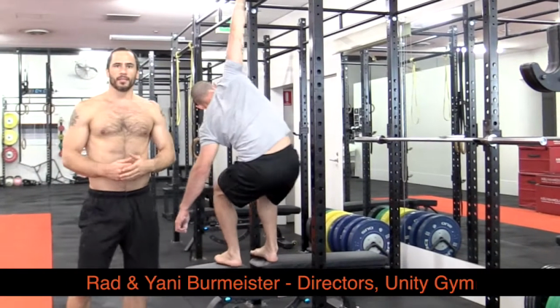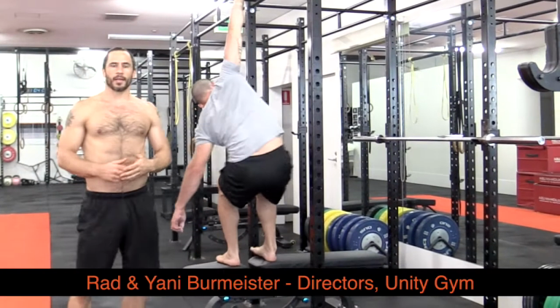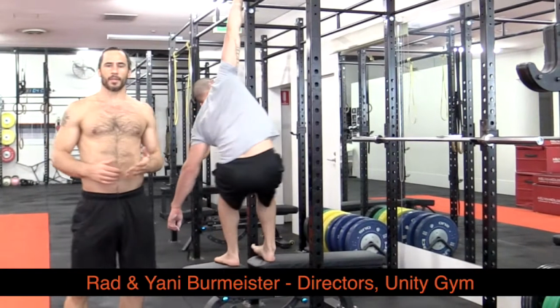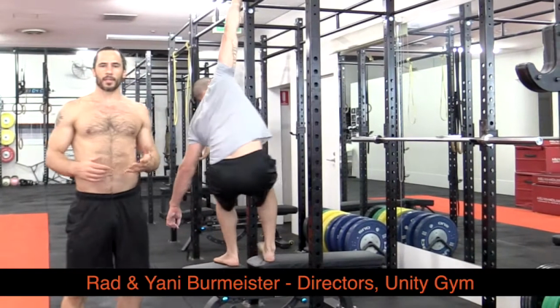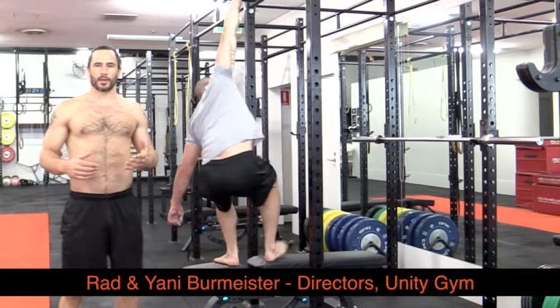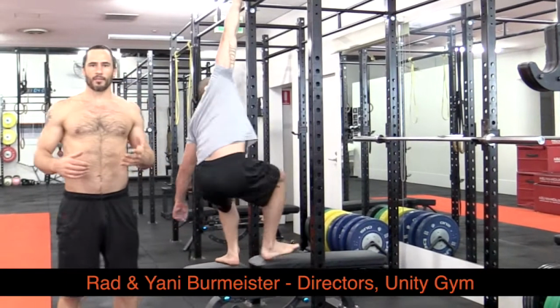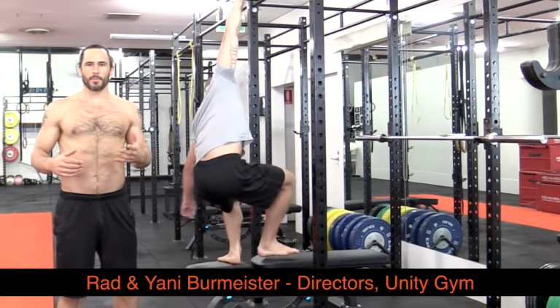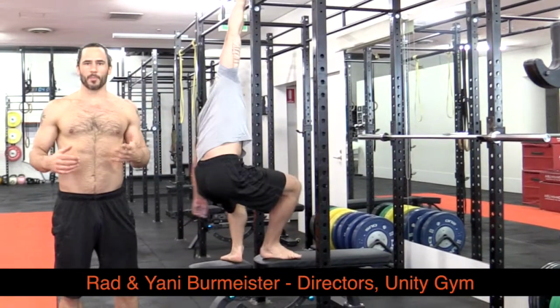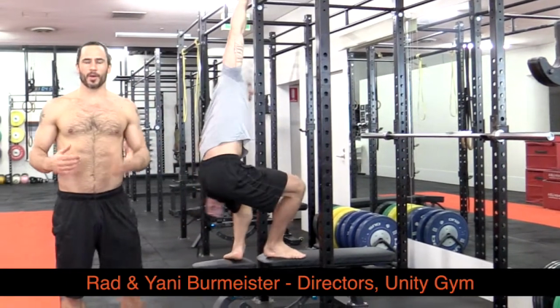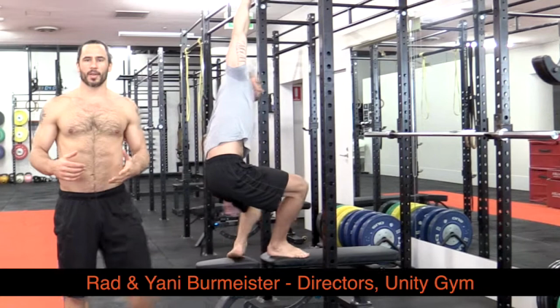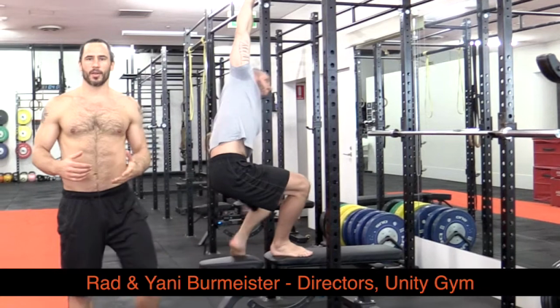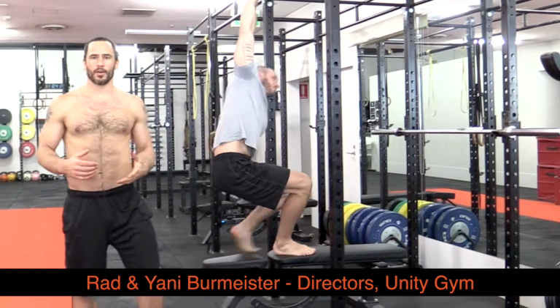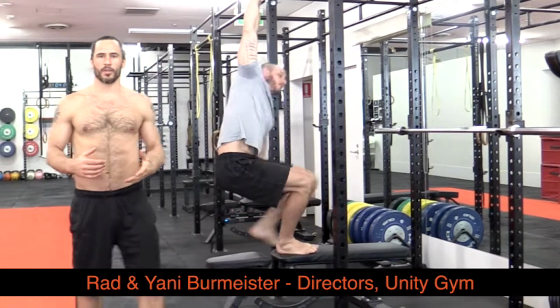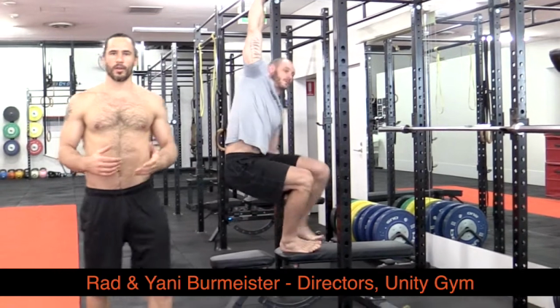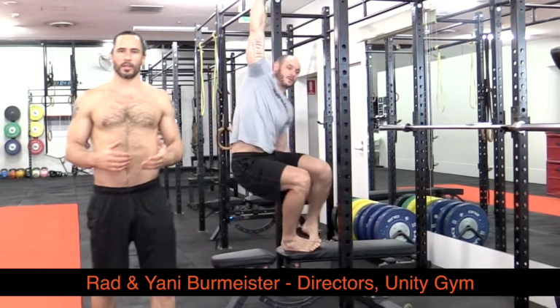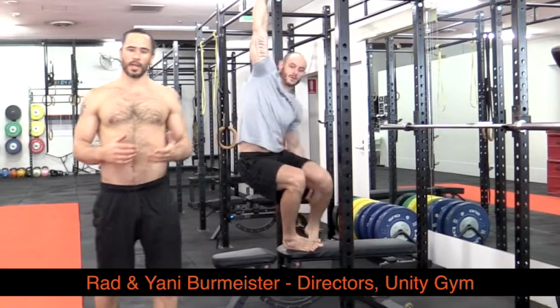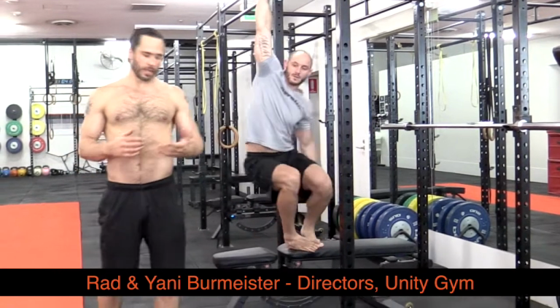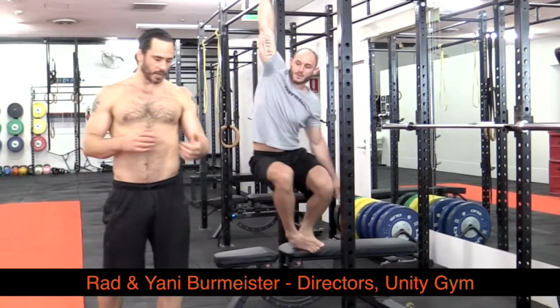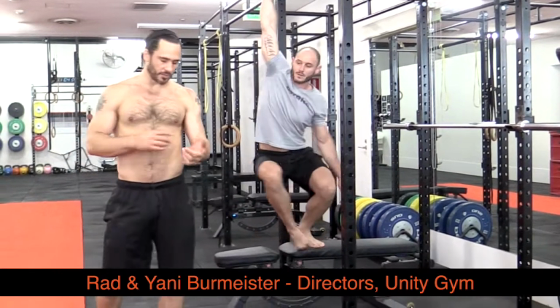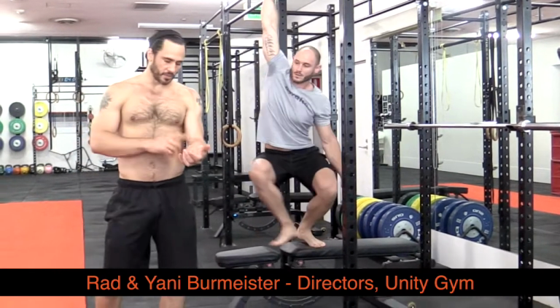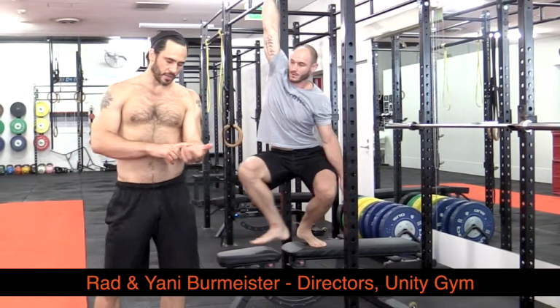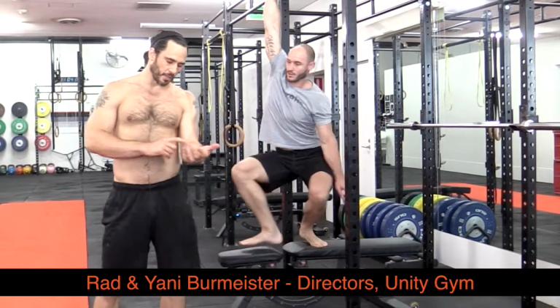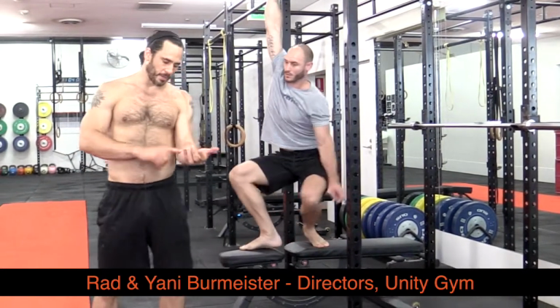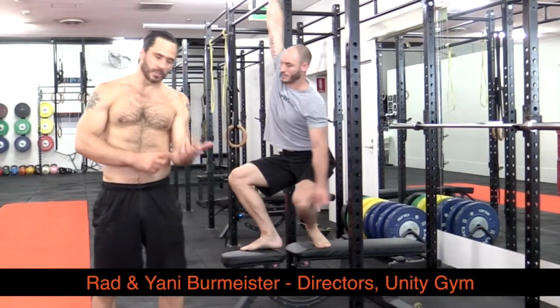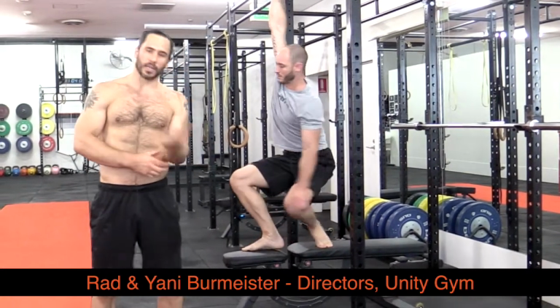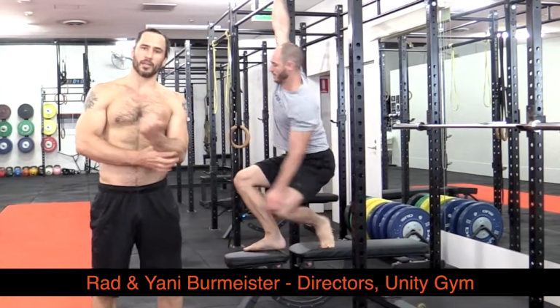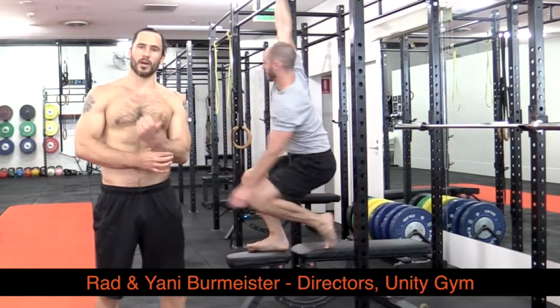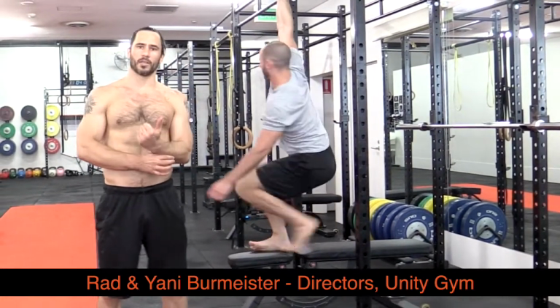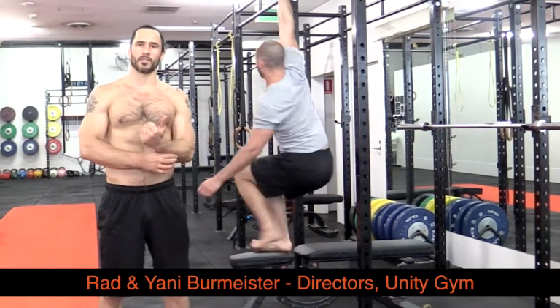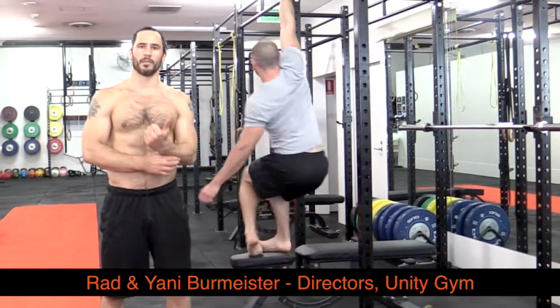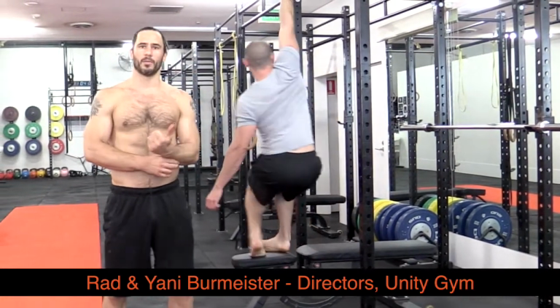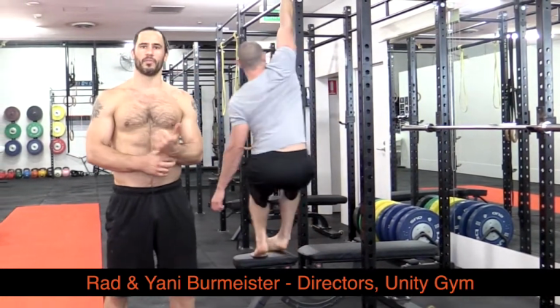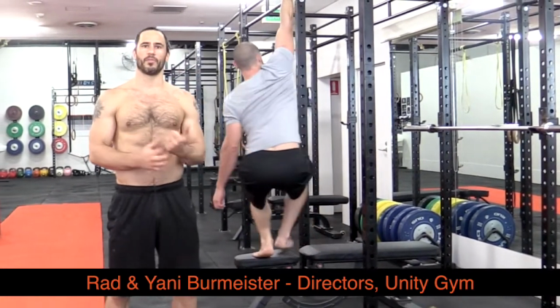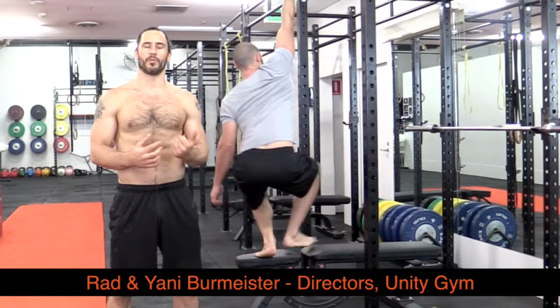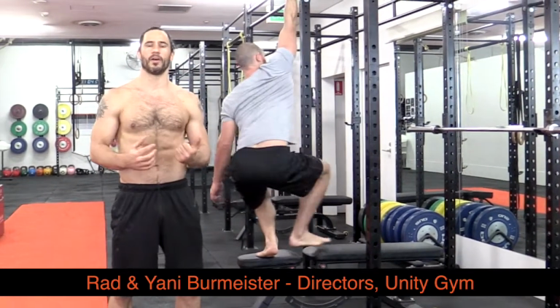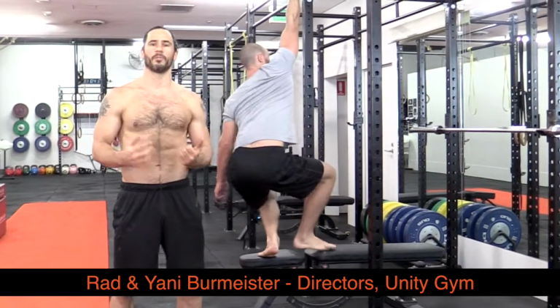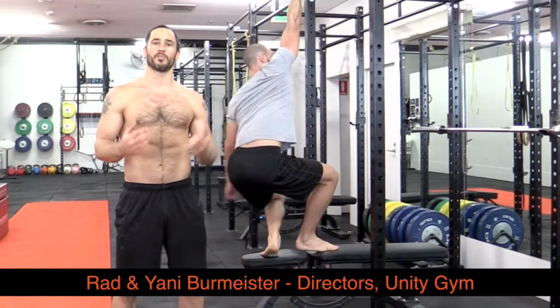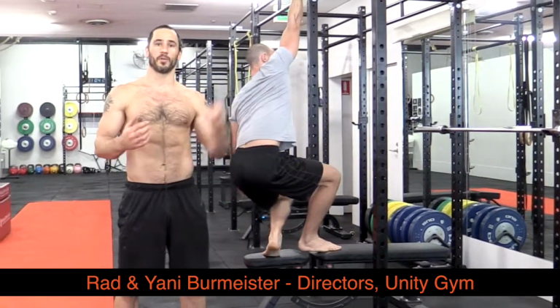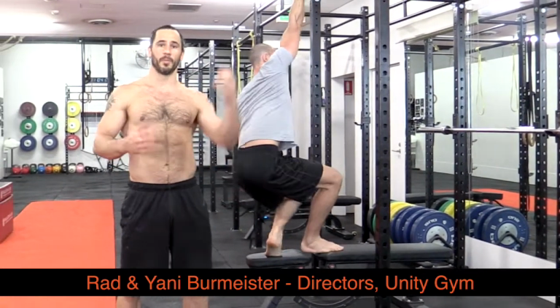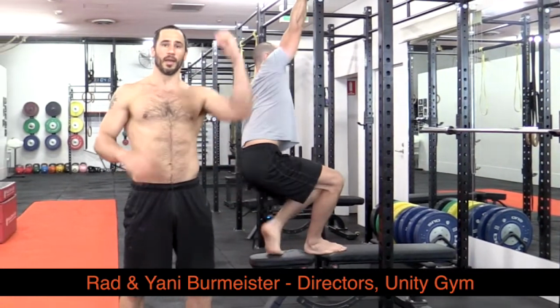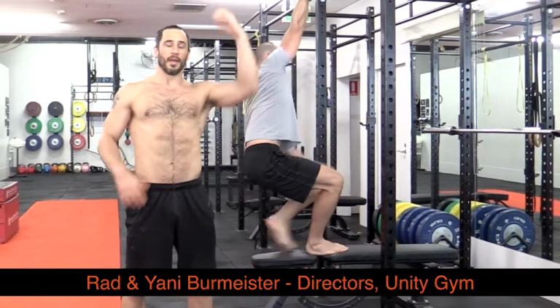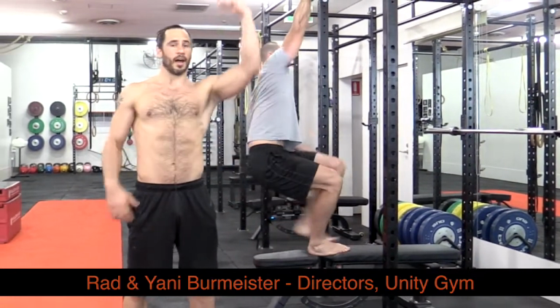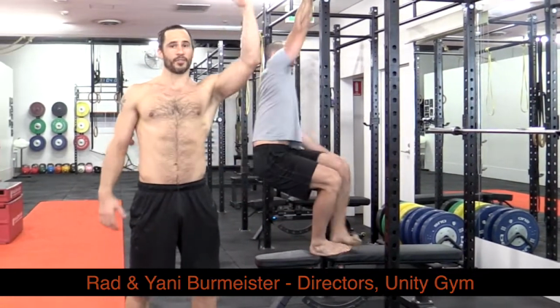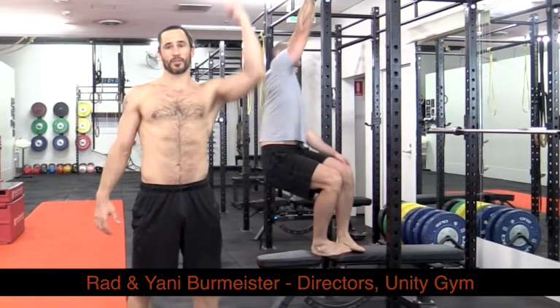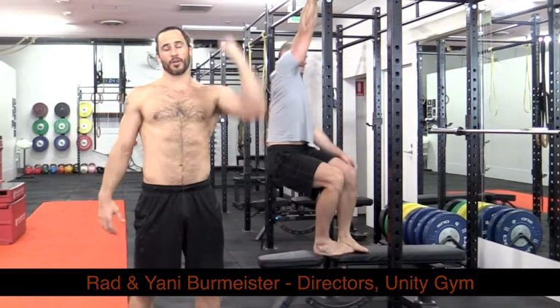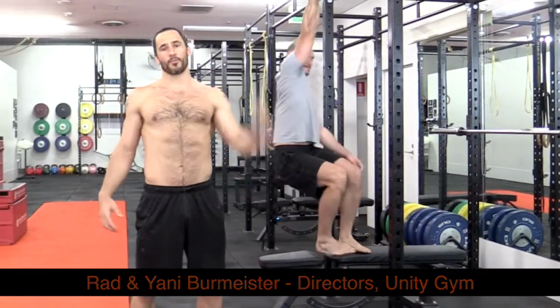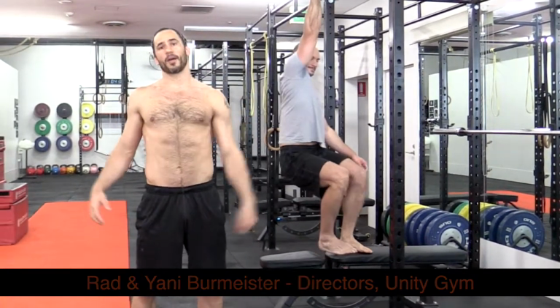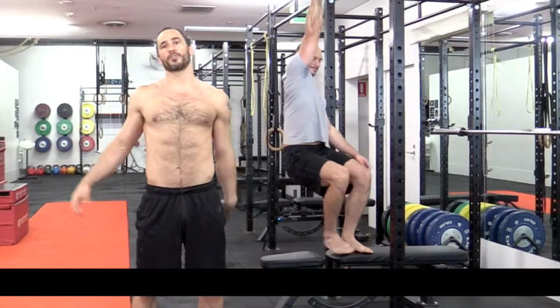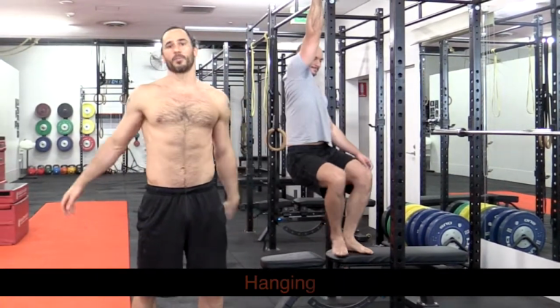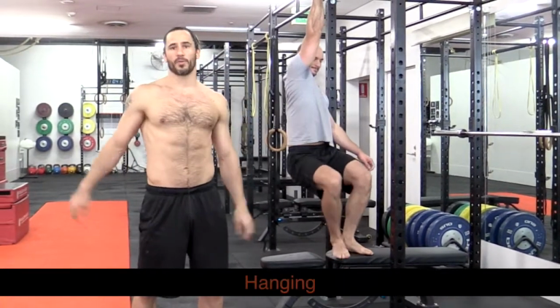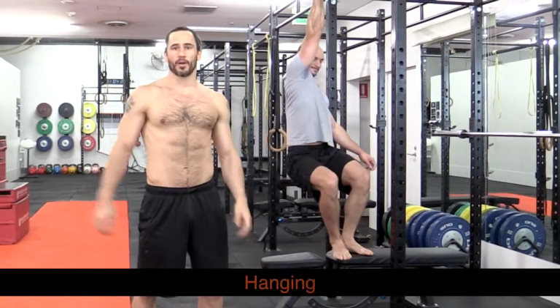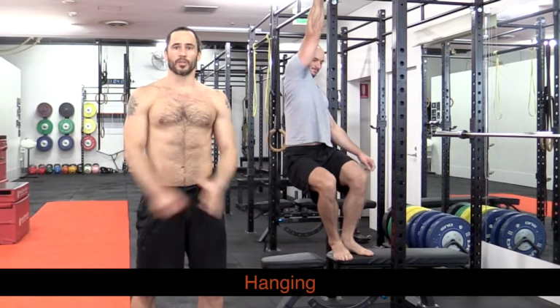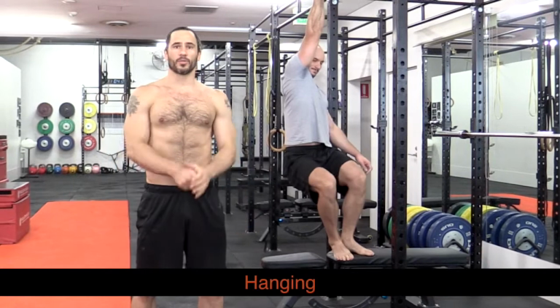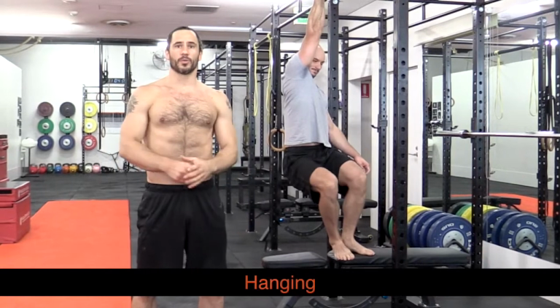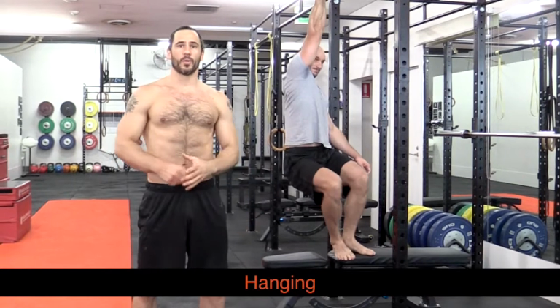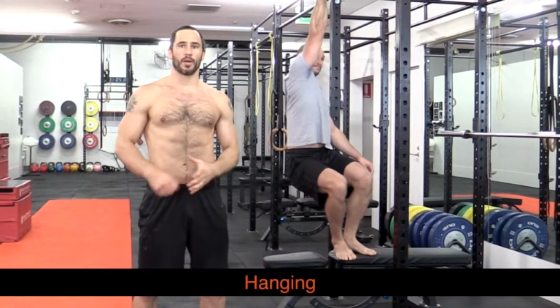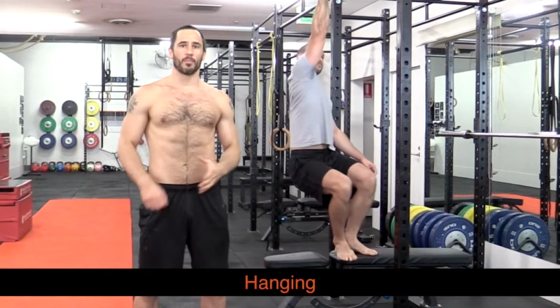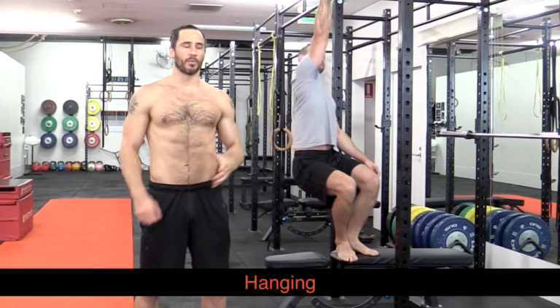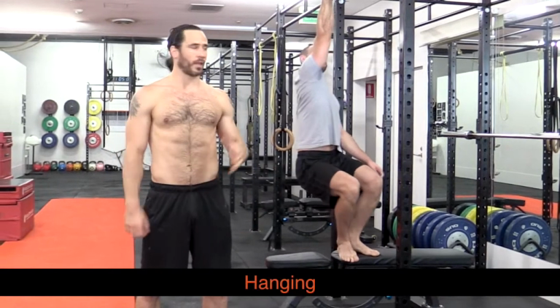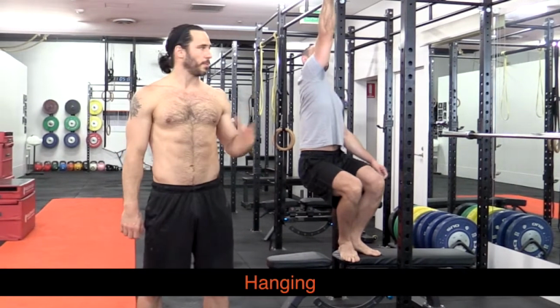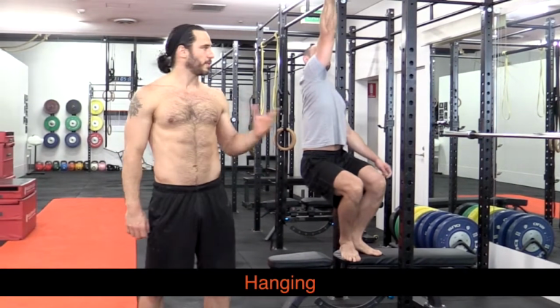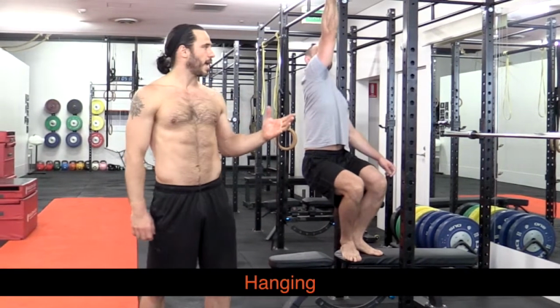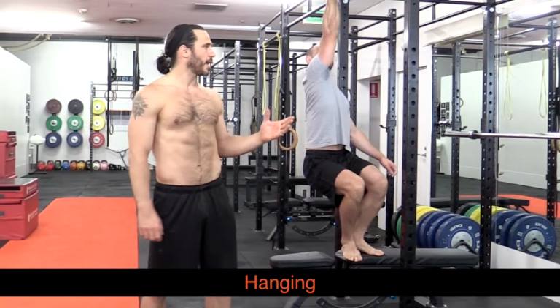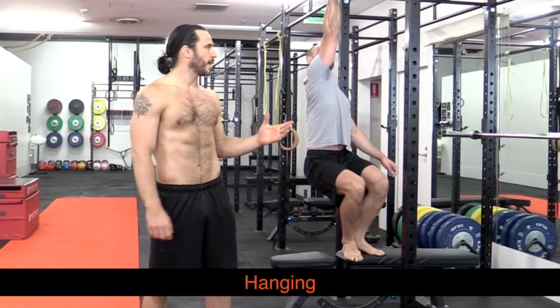Something I've been working on a lot lately — after developing tendinitis in my forearms from trying to rush progress to a one-arm pull-up — is hanging.